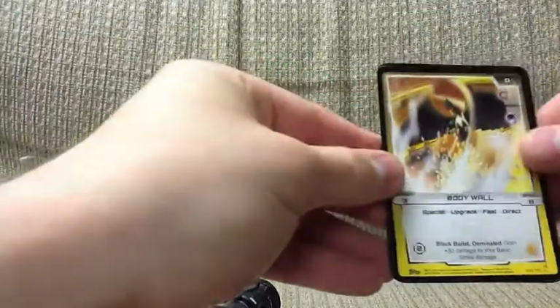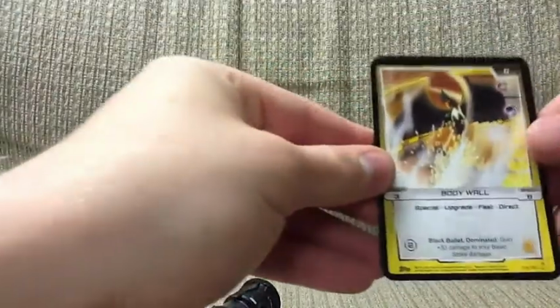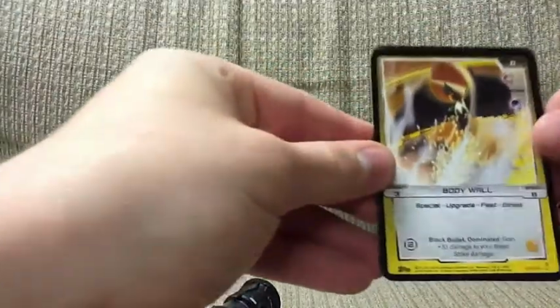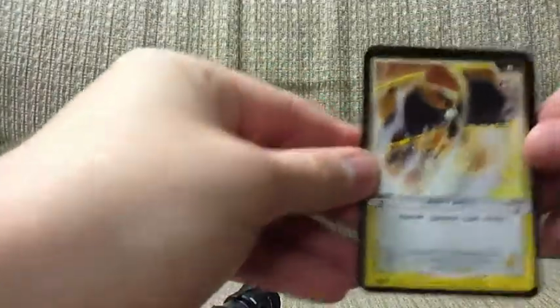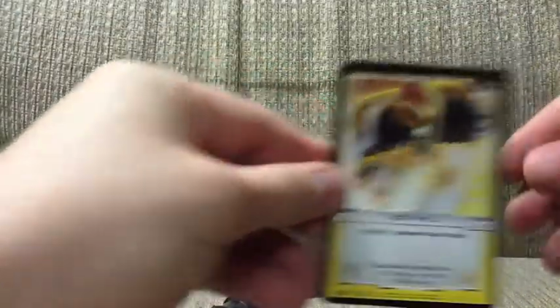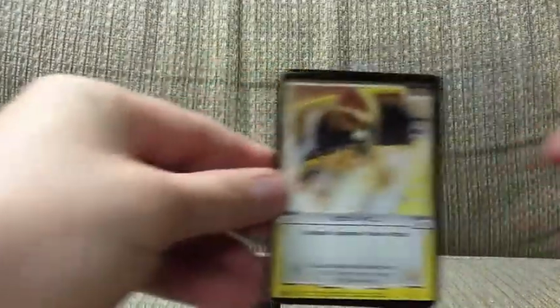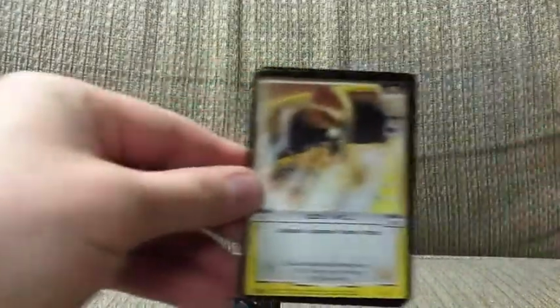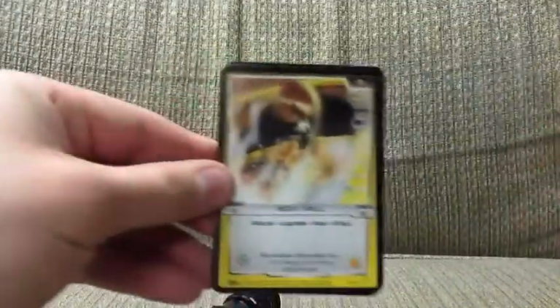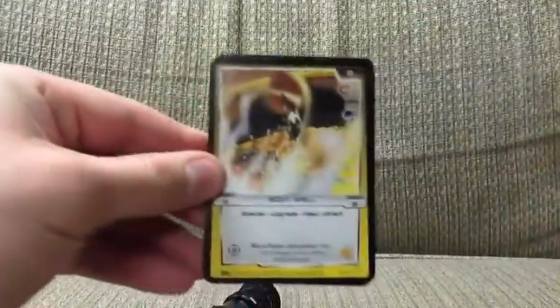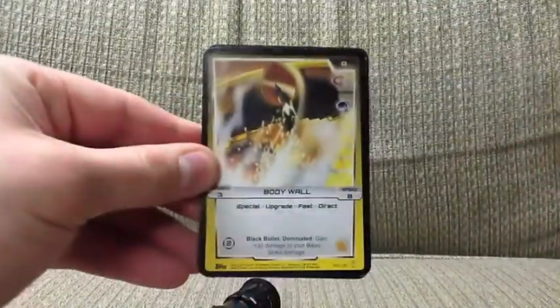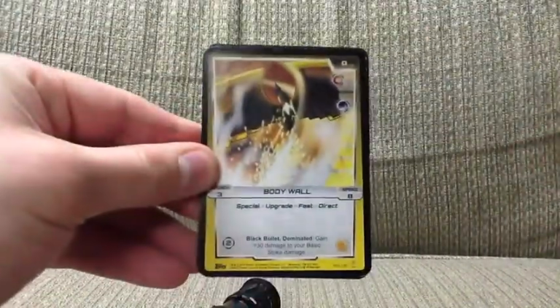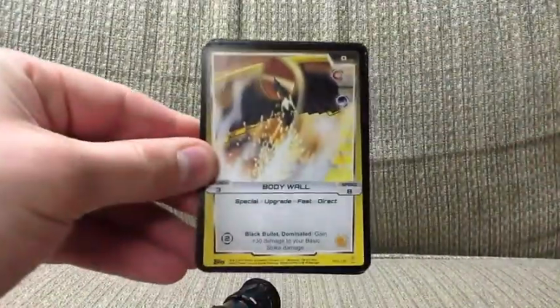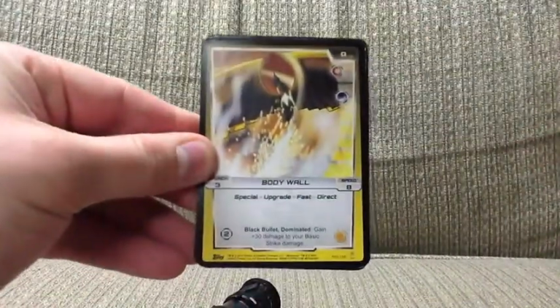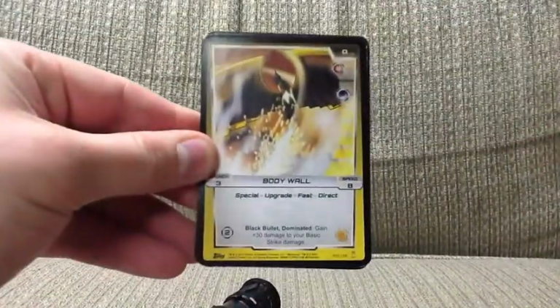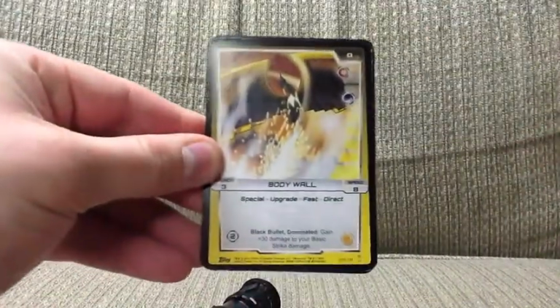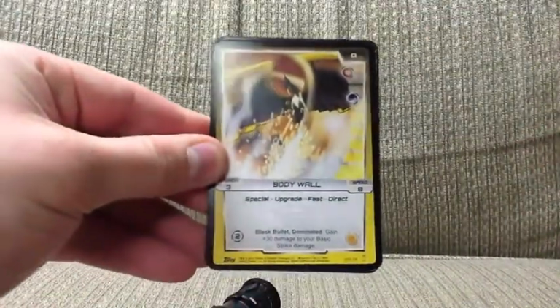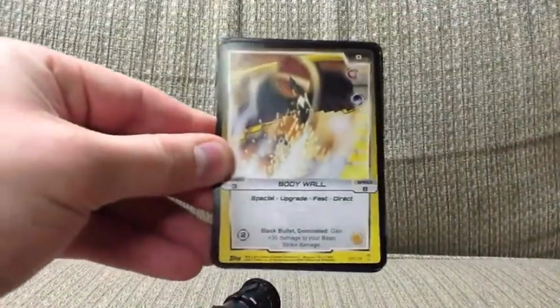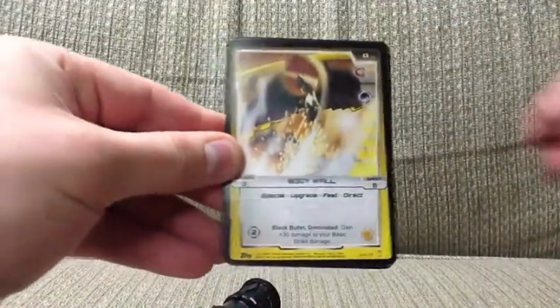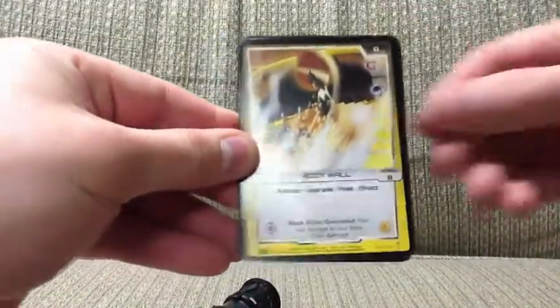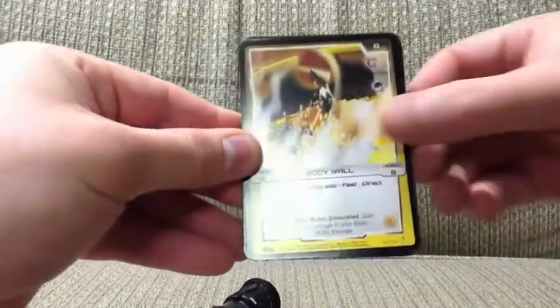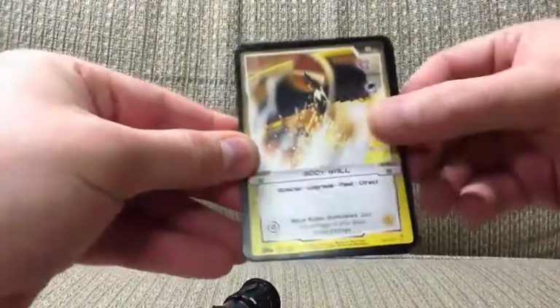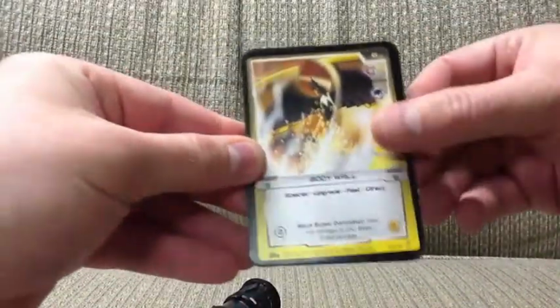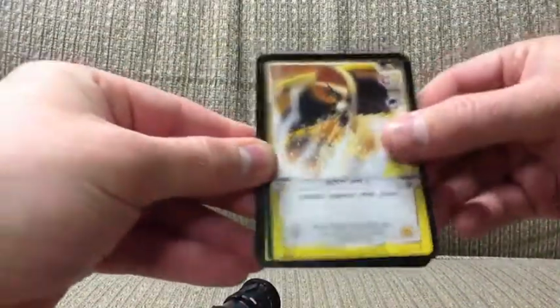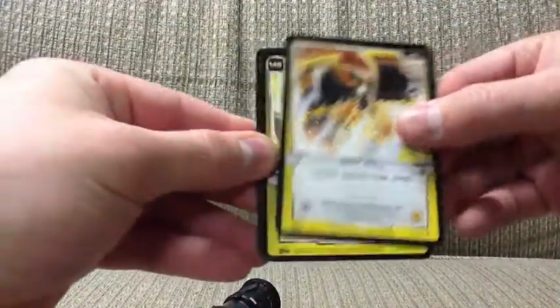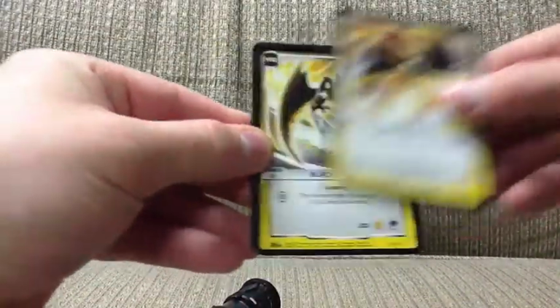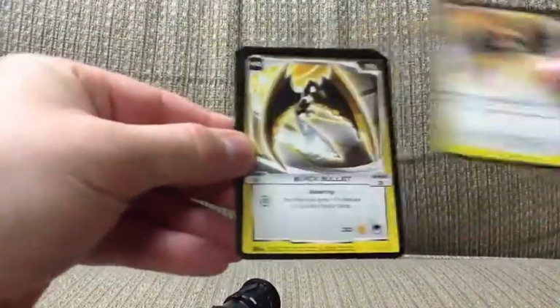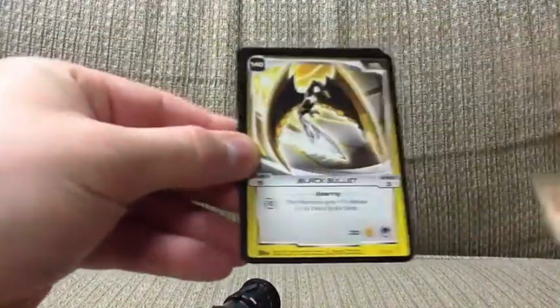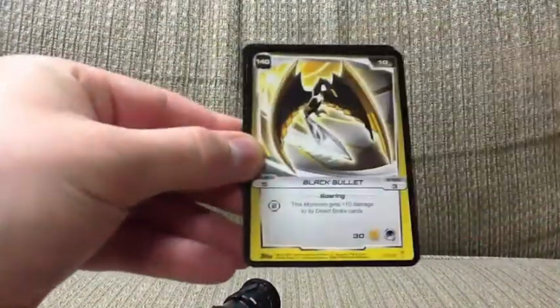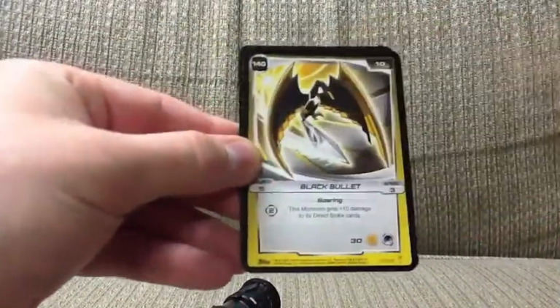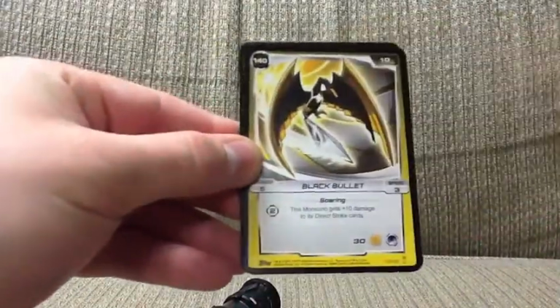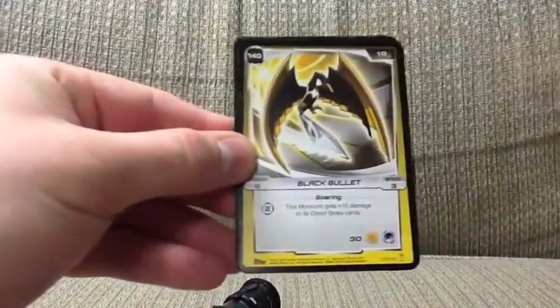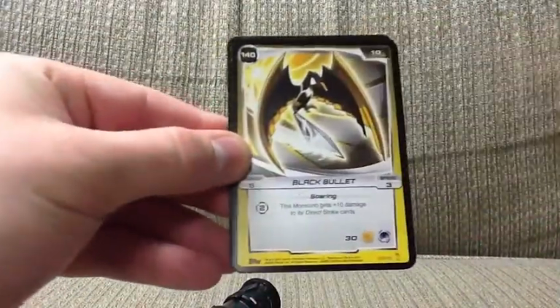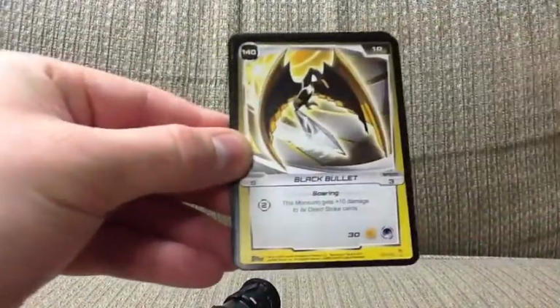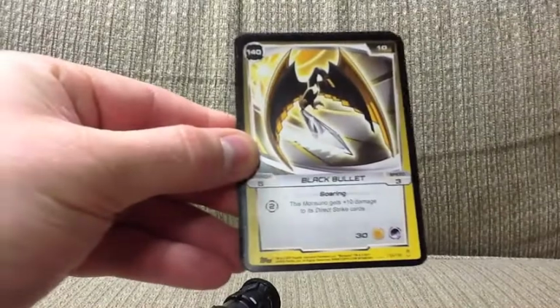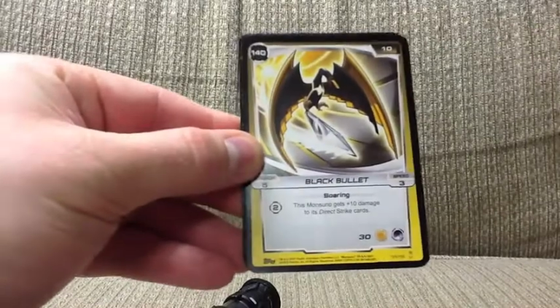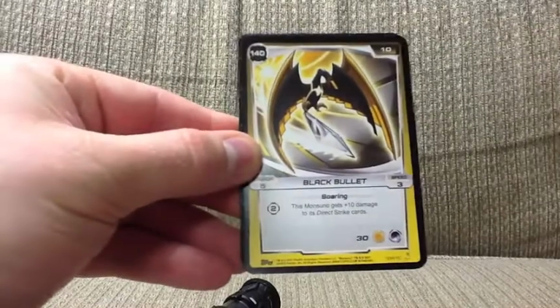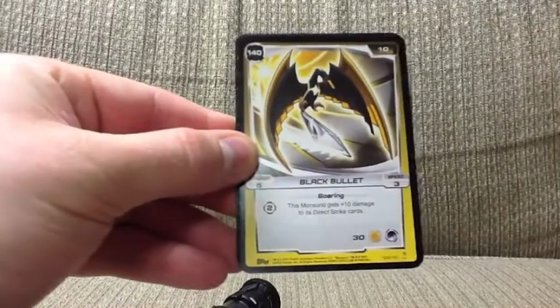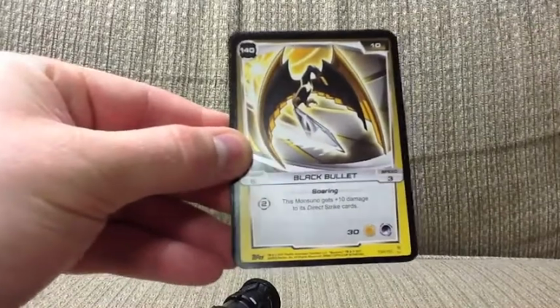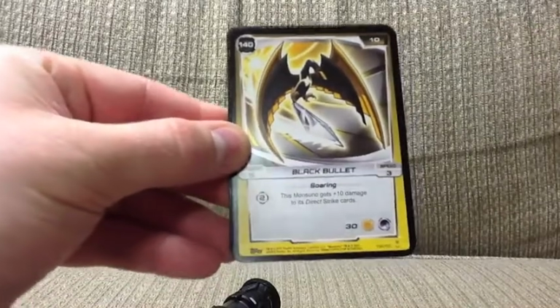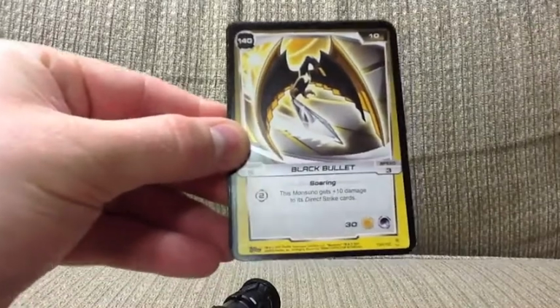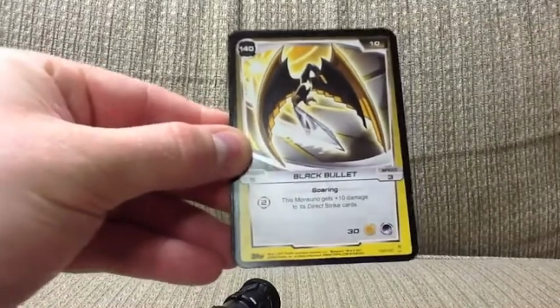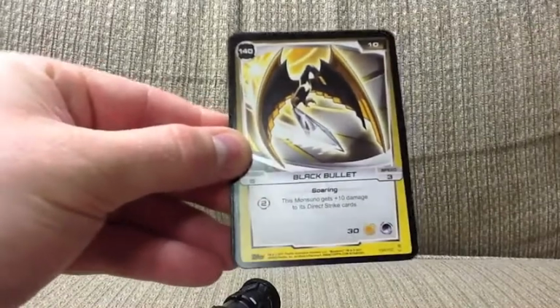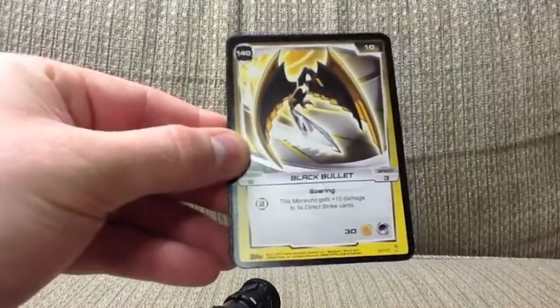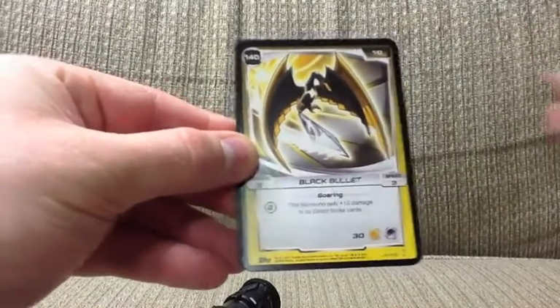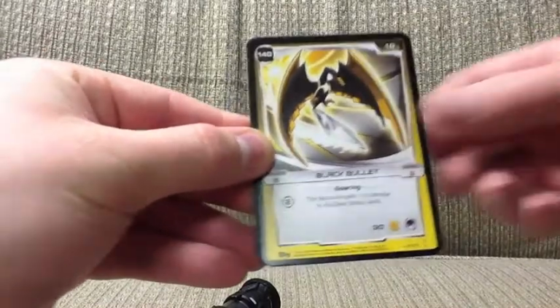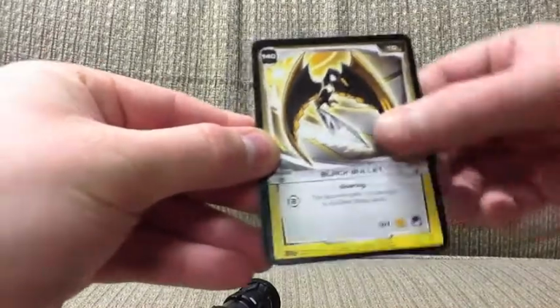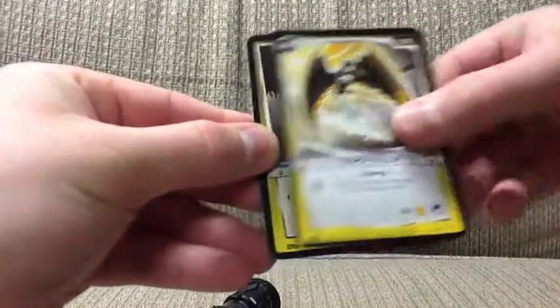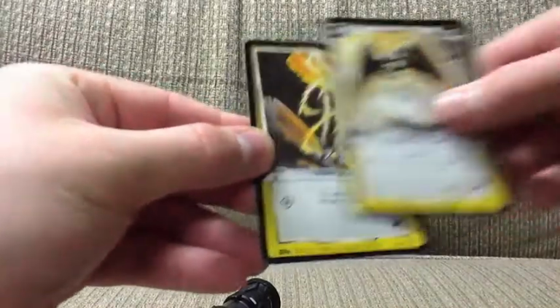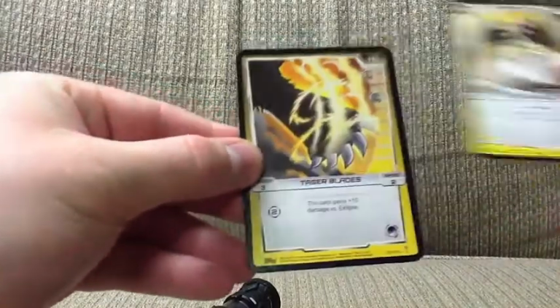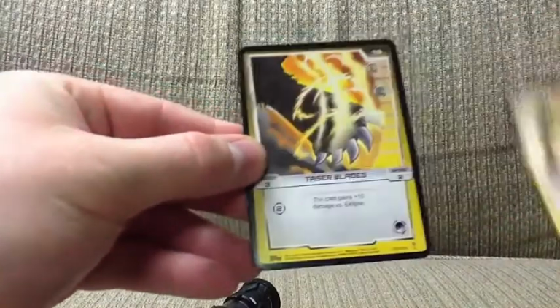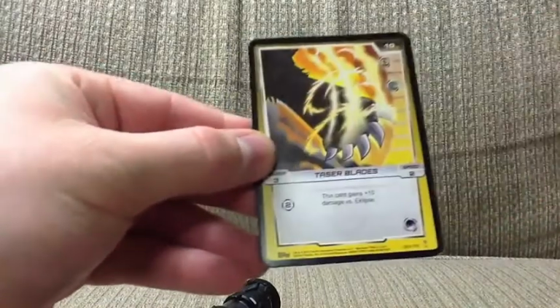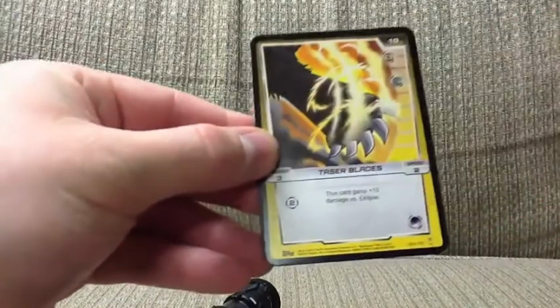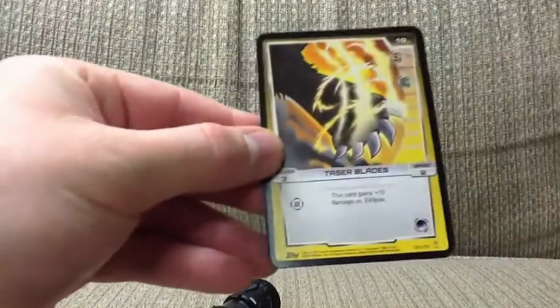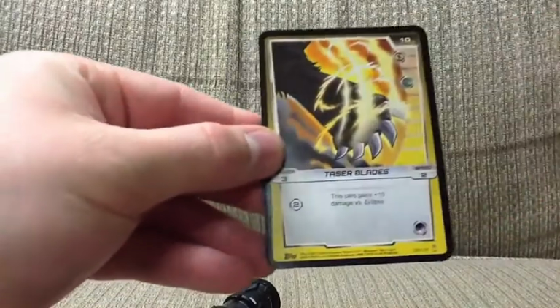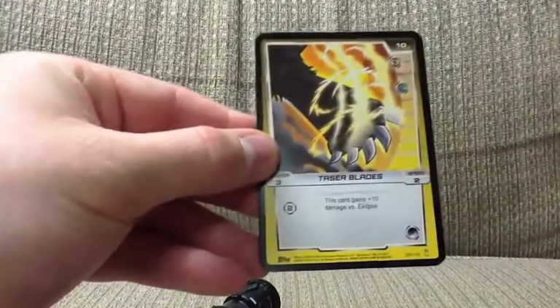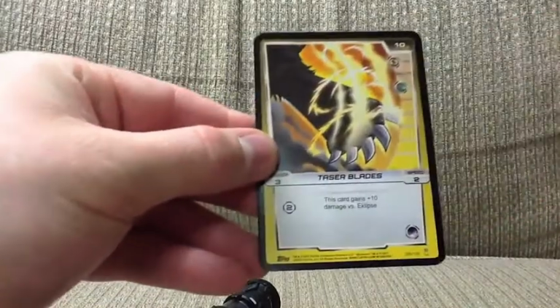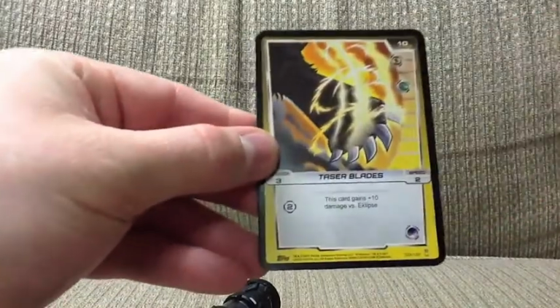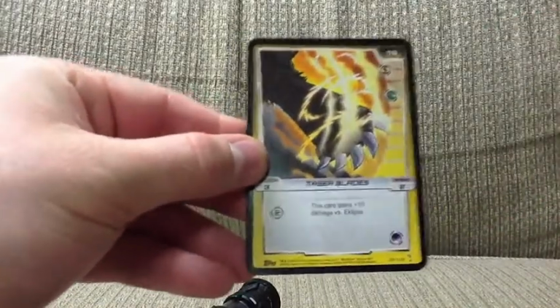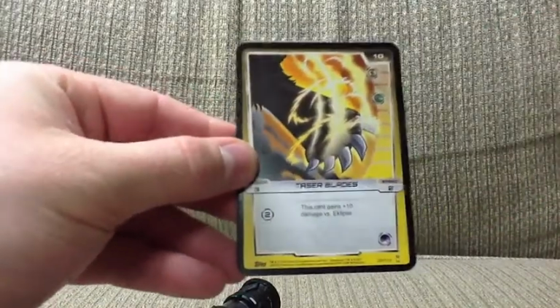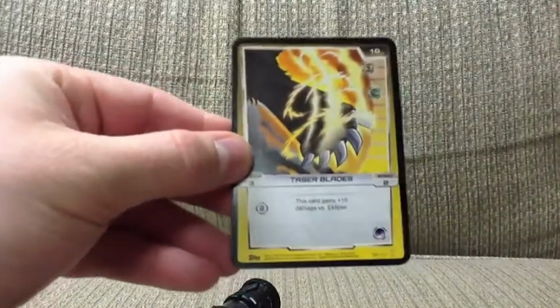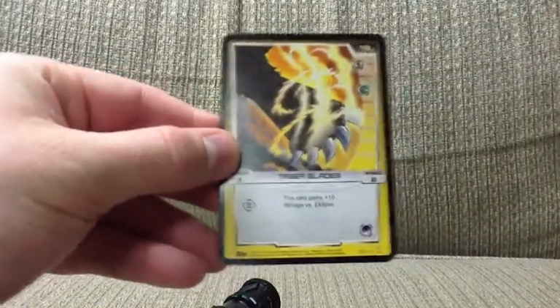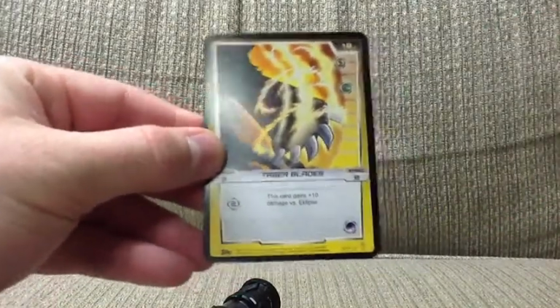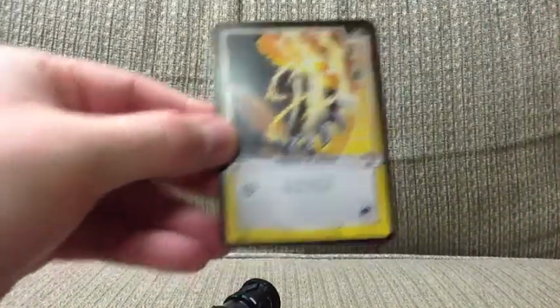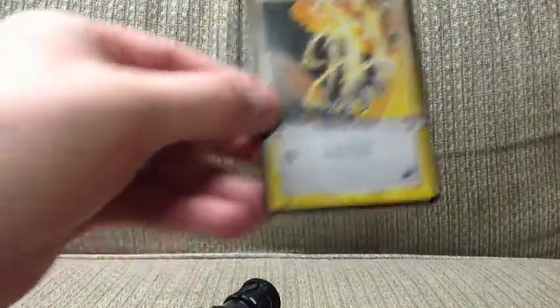We have a Body Wall. We have Black Bullet. We have Taser Blades.